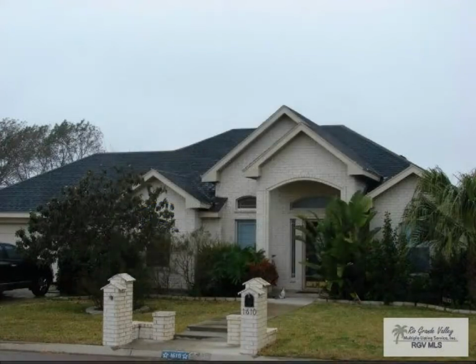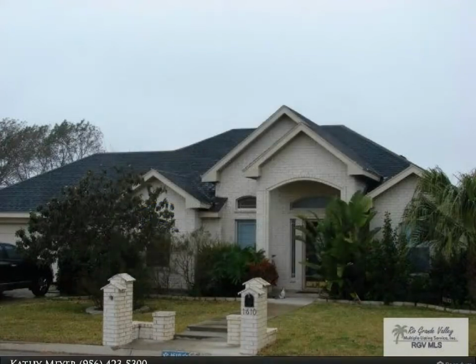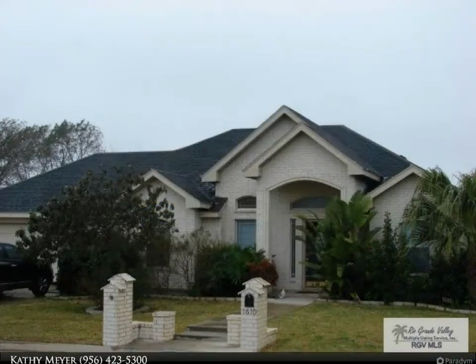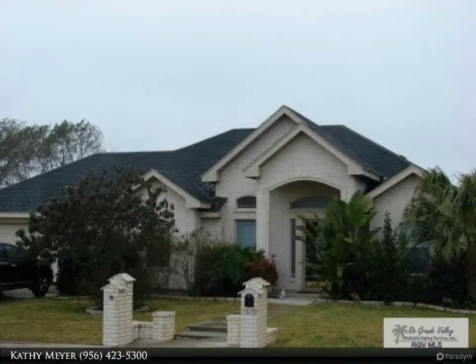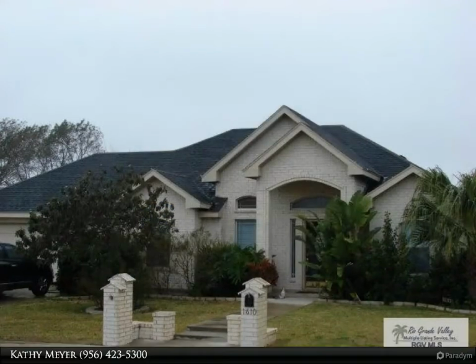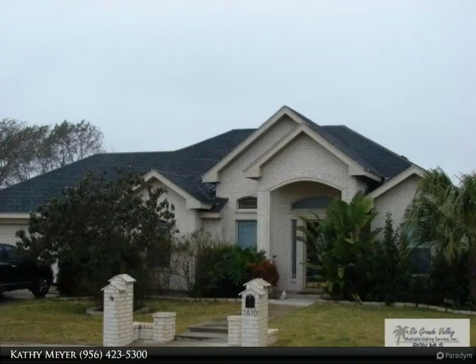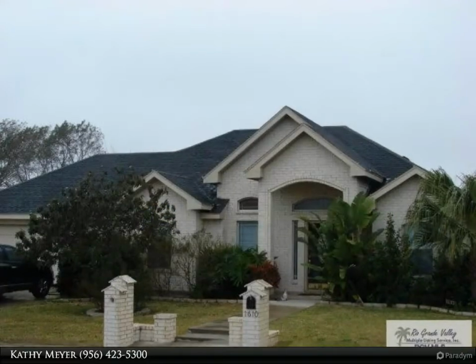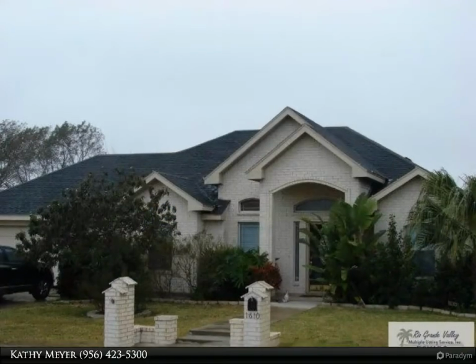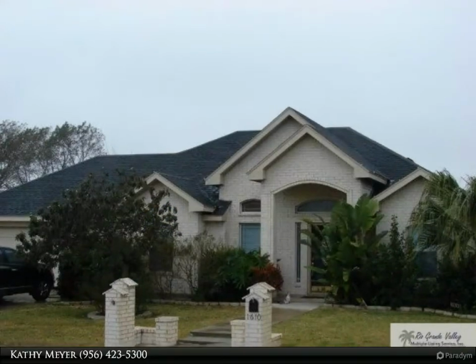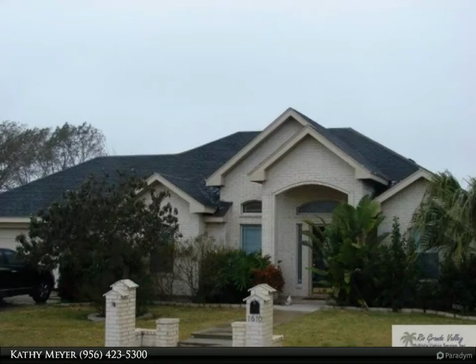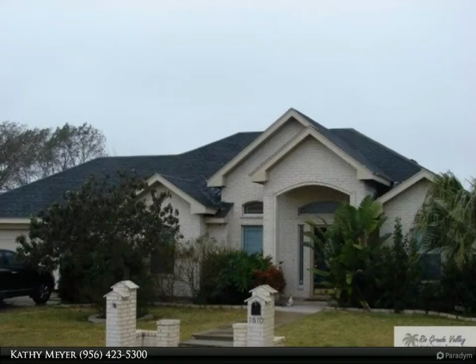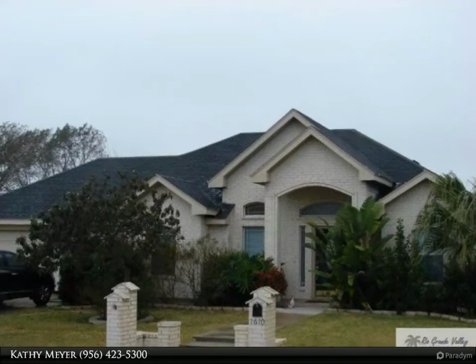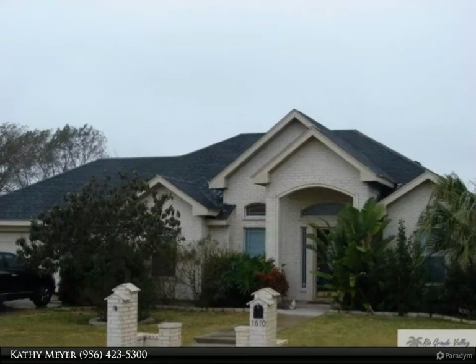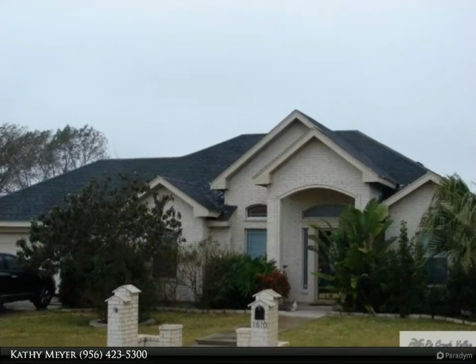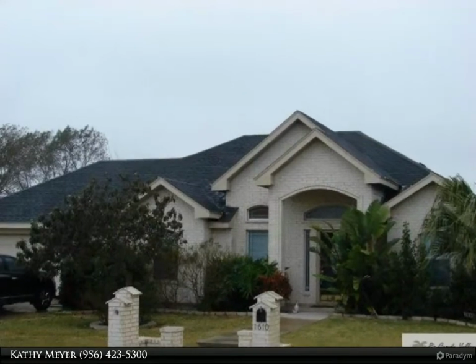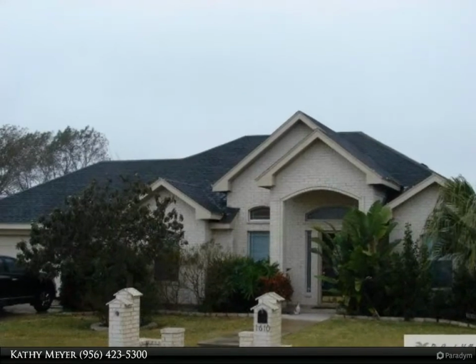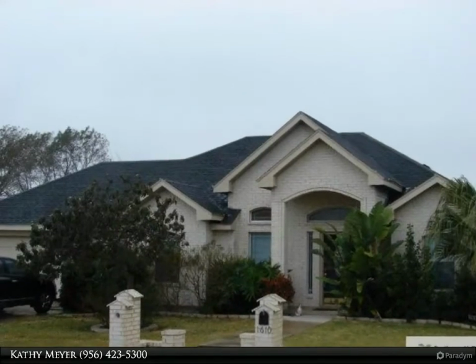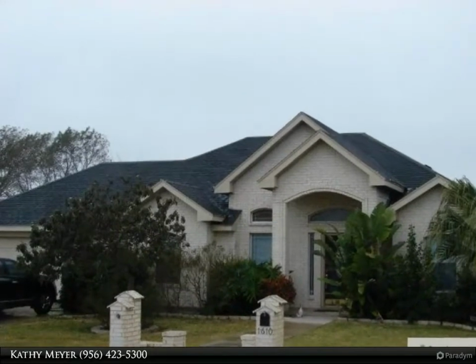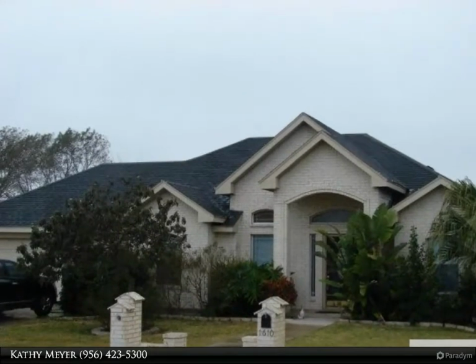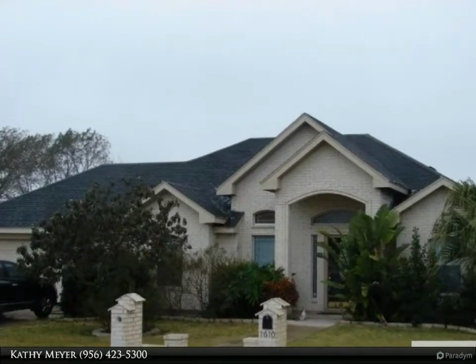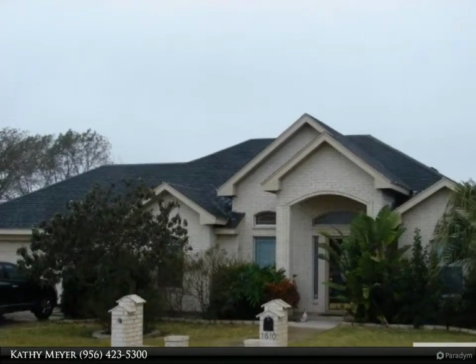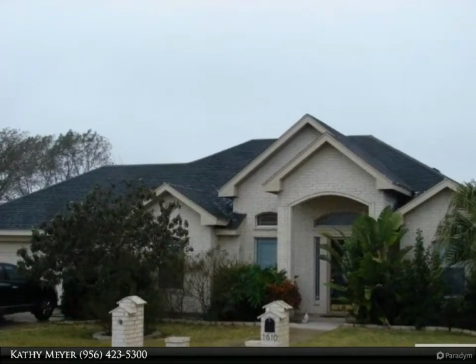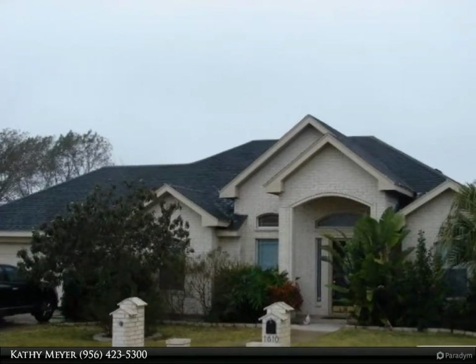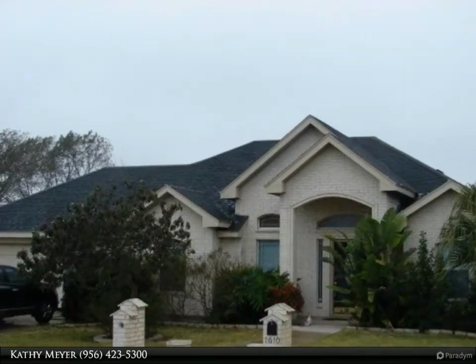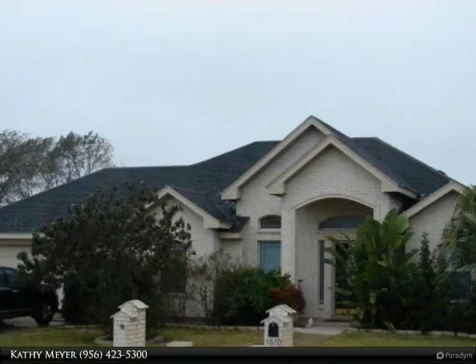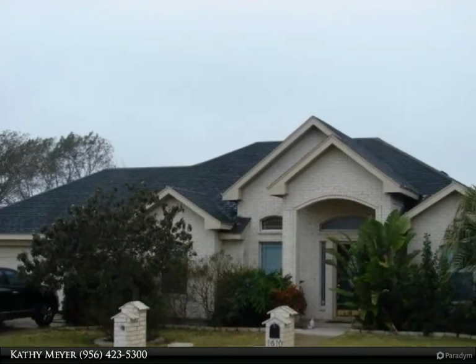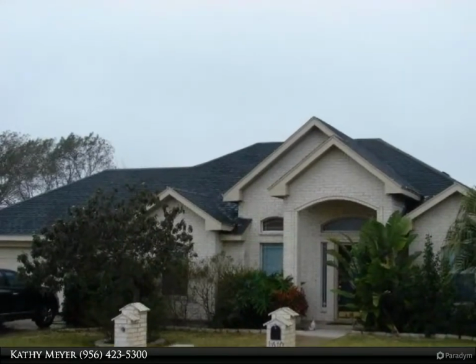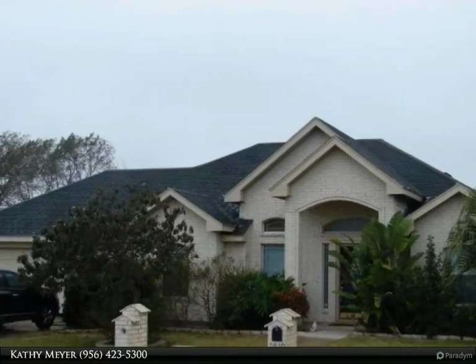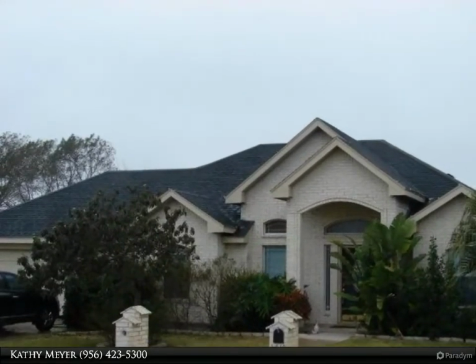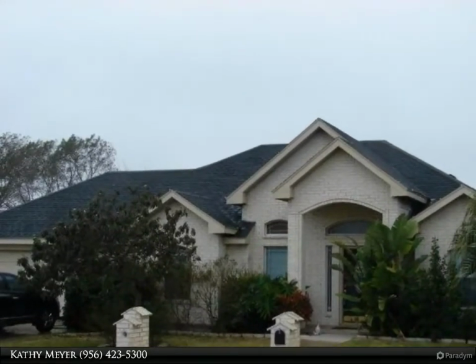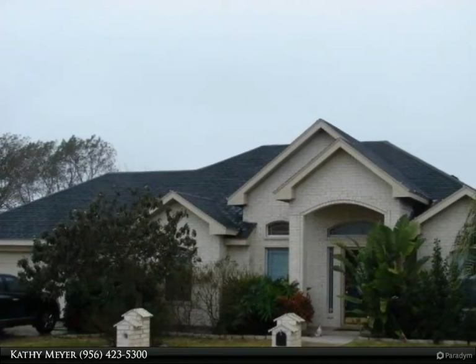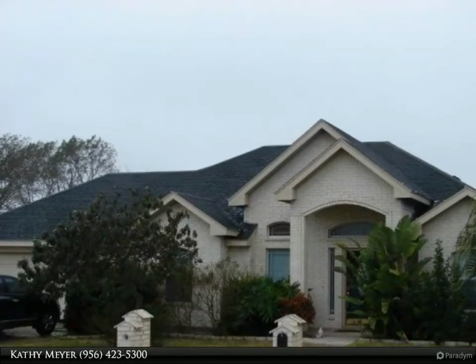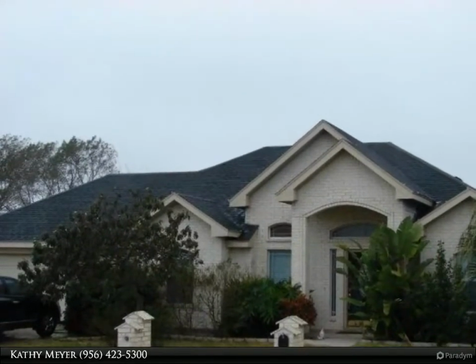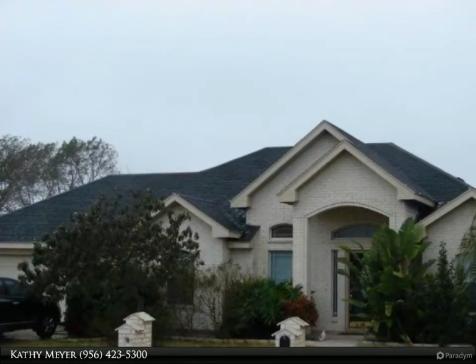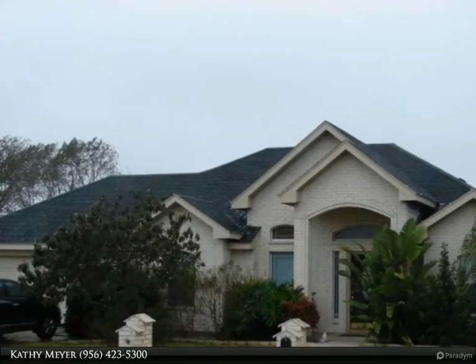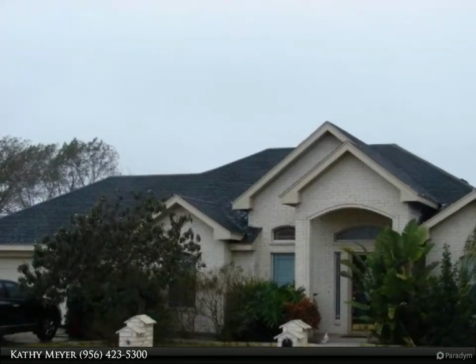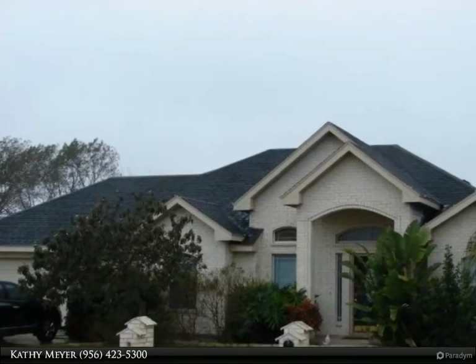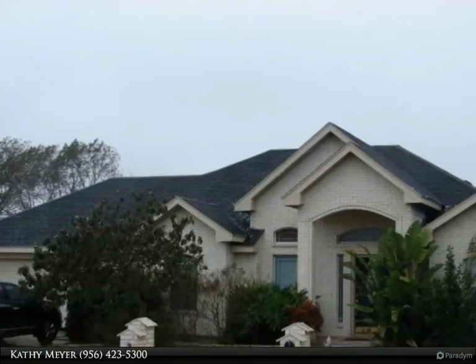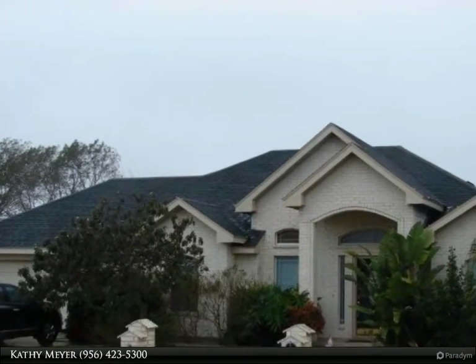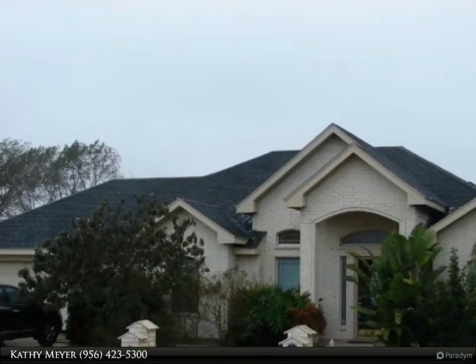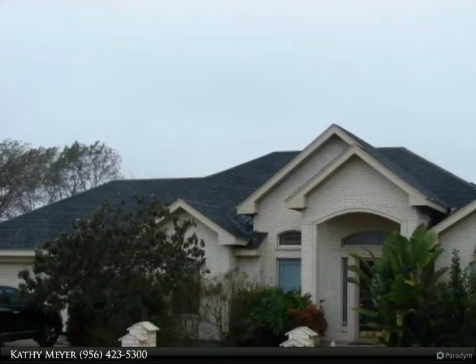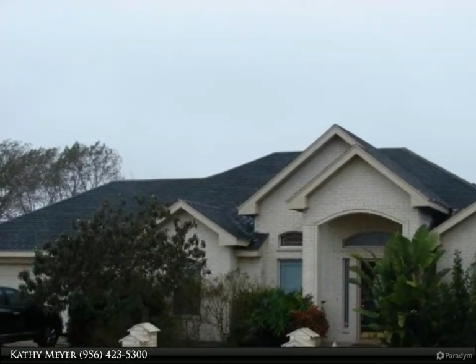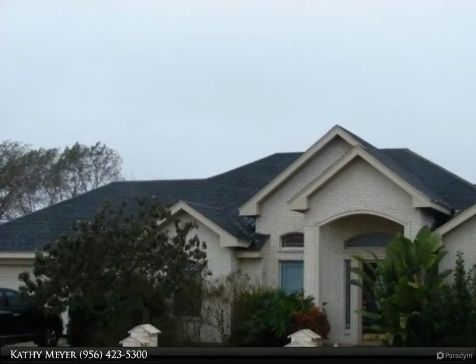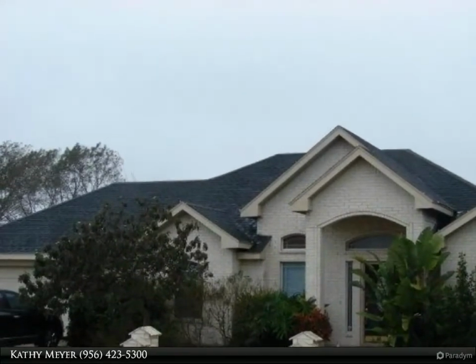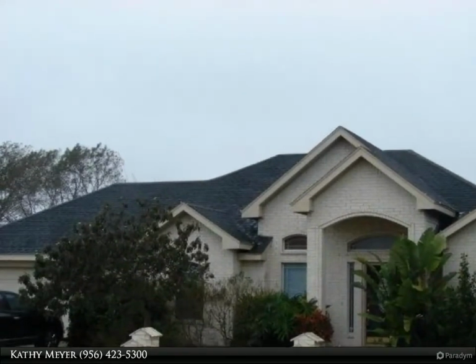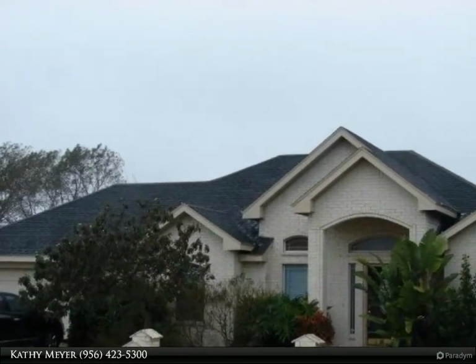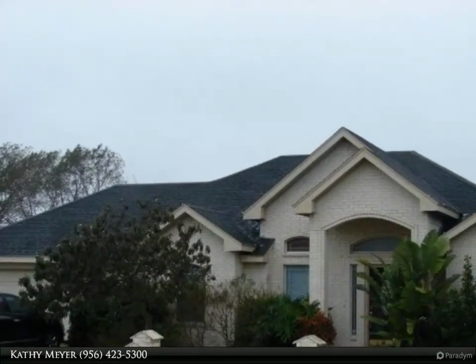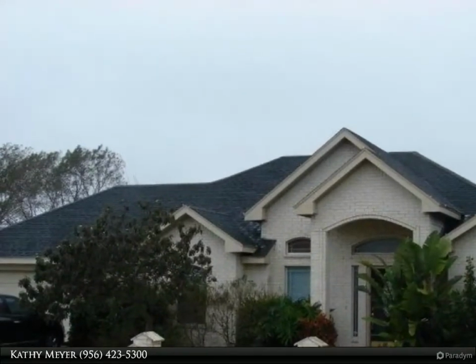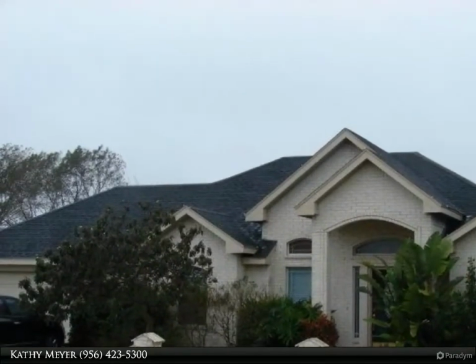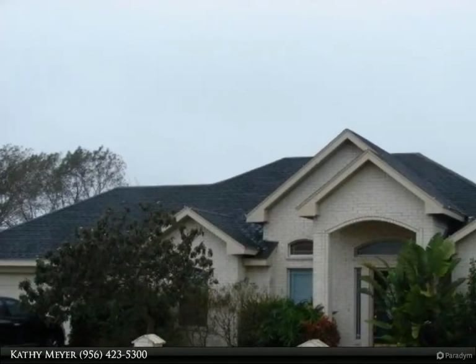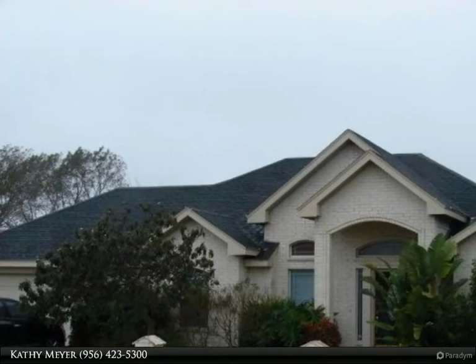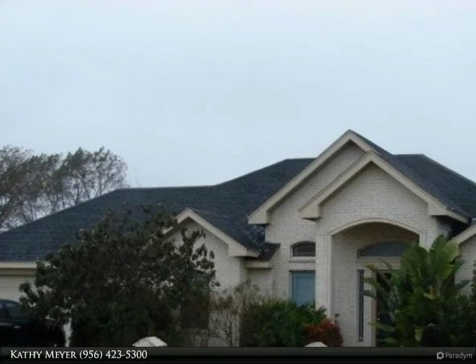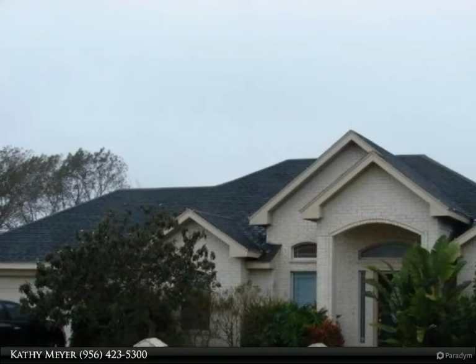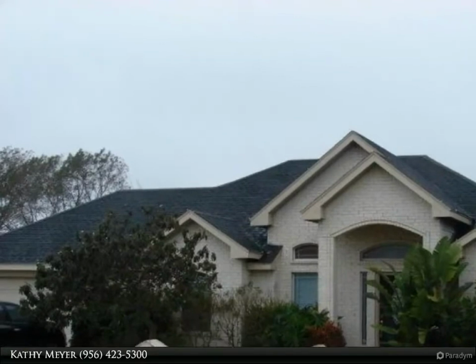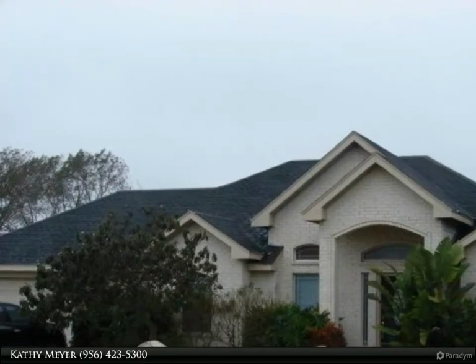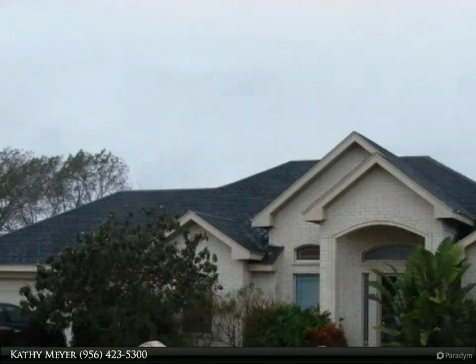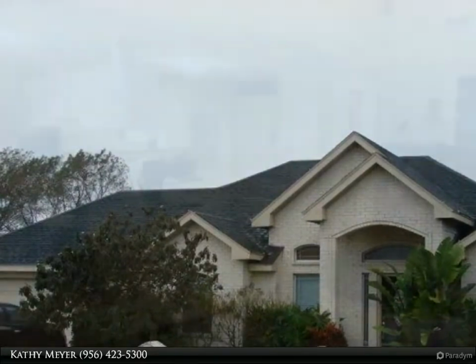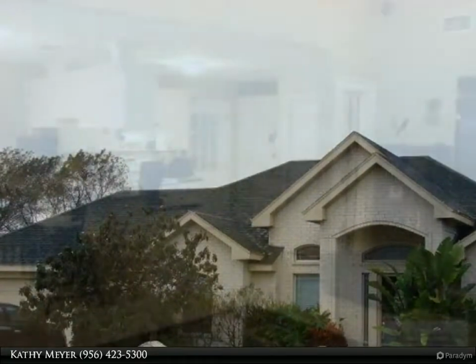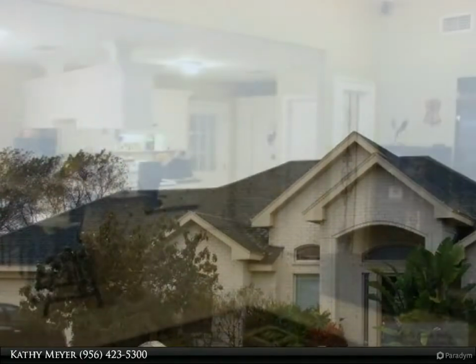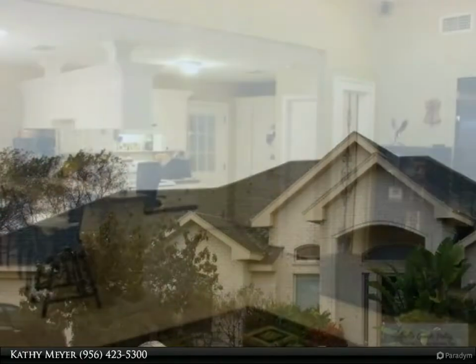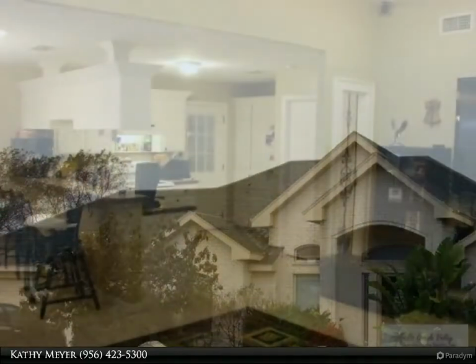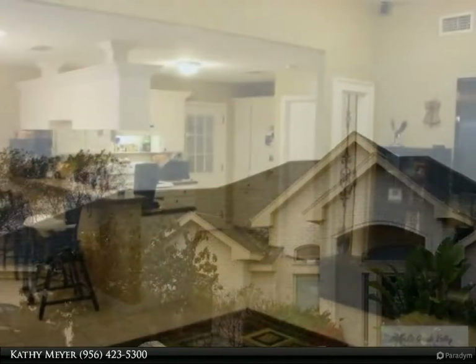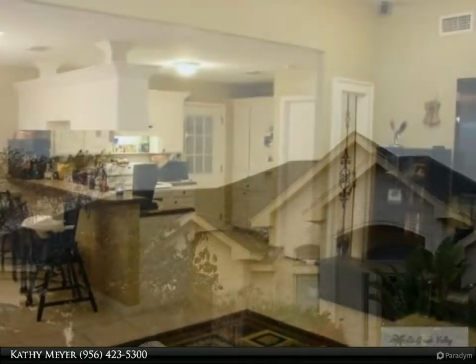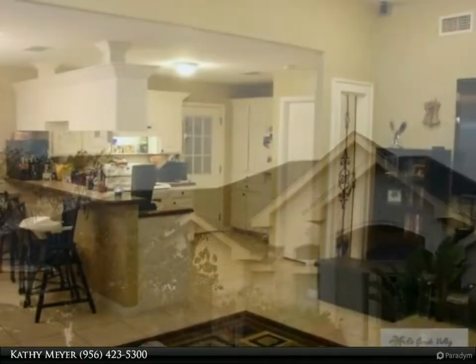This Harlingen Homes Property Video is presented by Kathy Meyer. Use Showing Manager to schedule for auto approval.